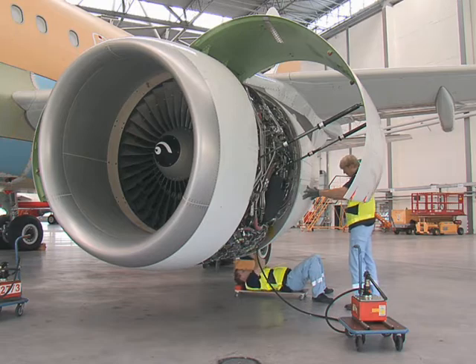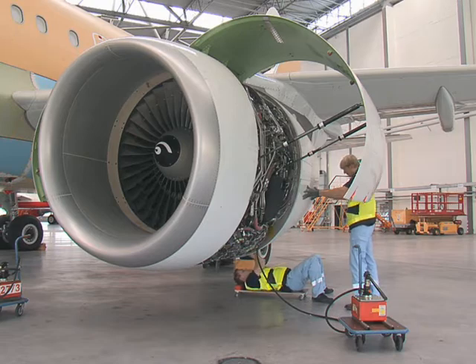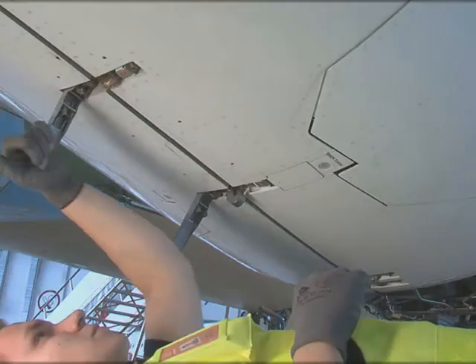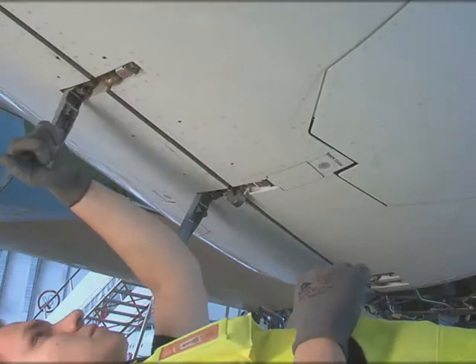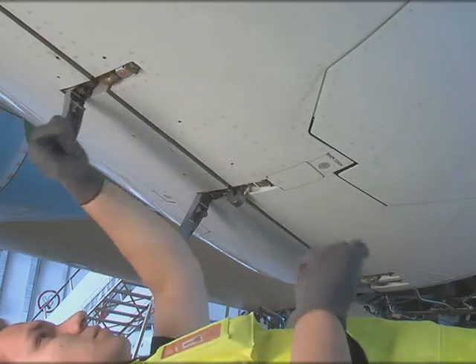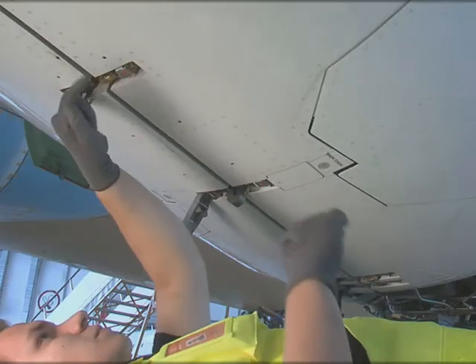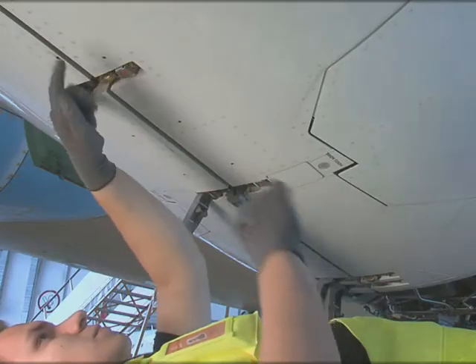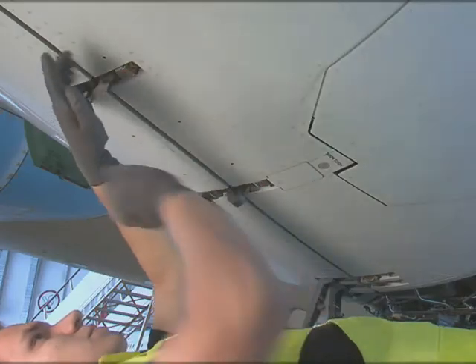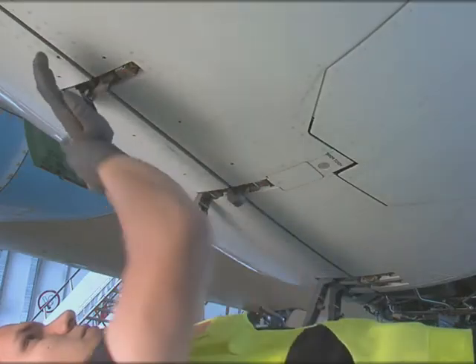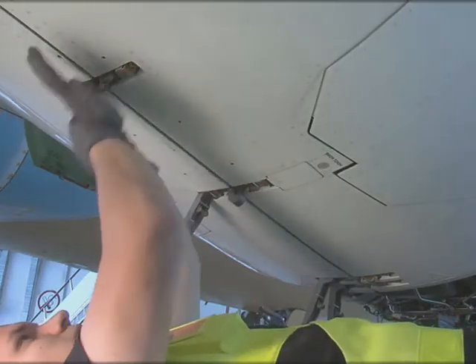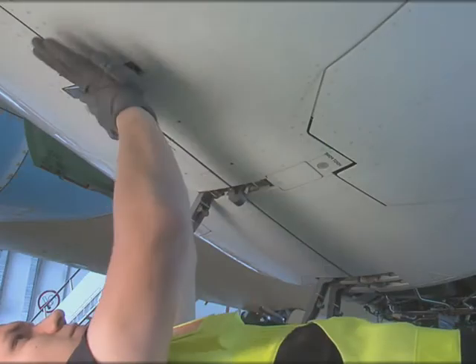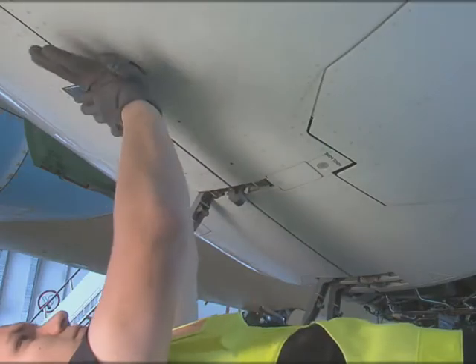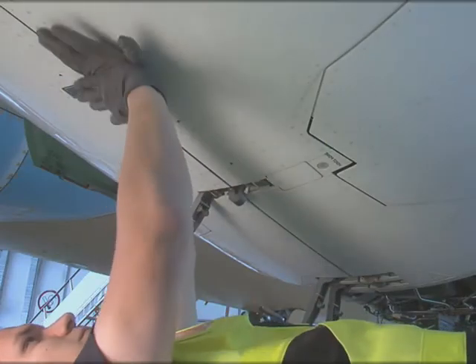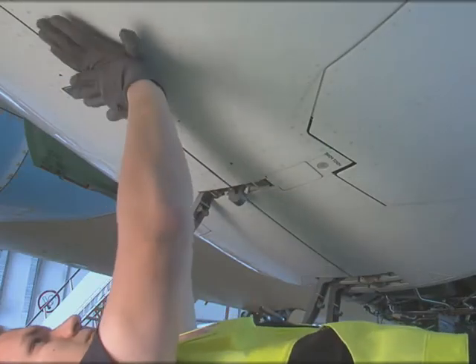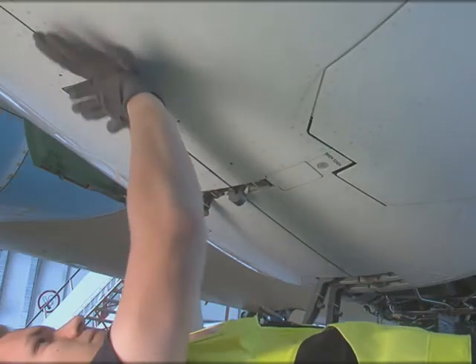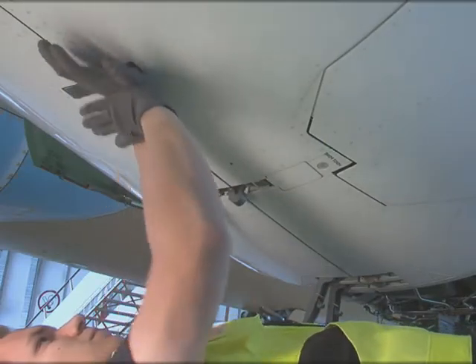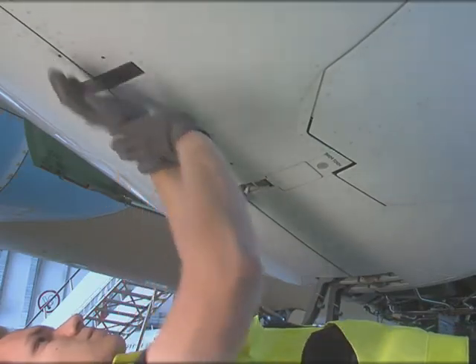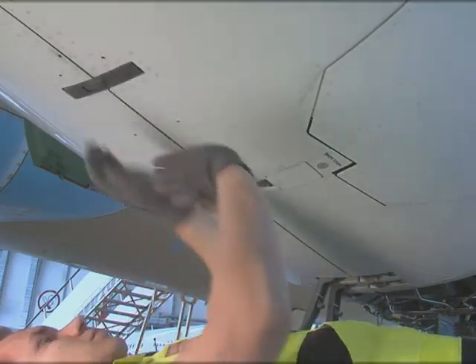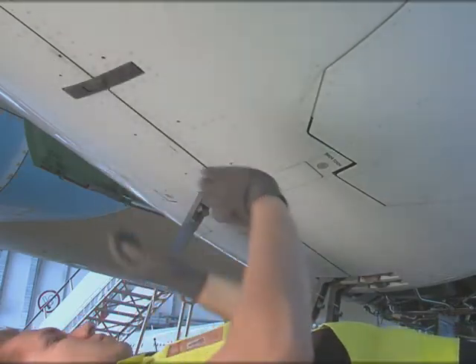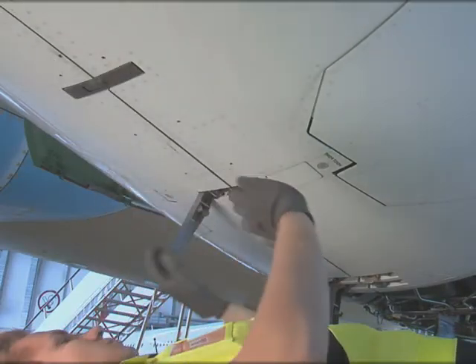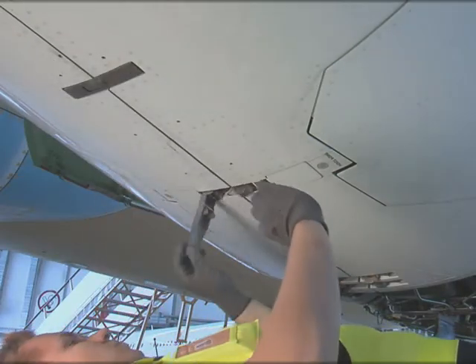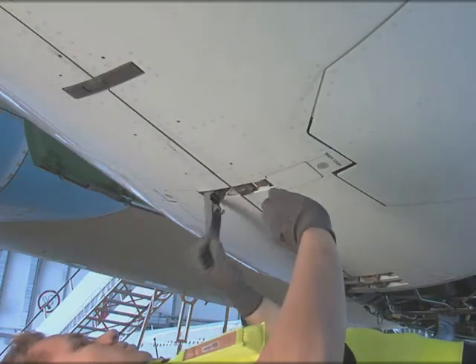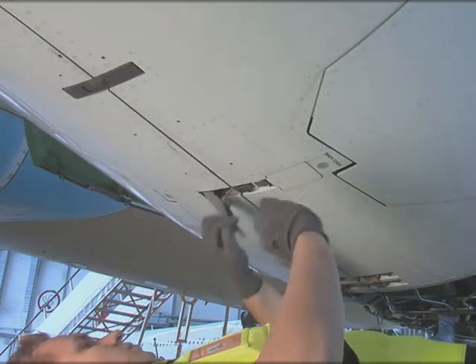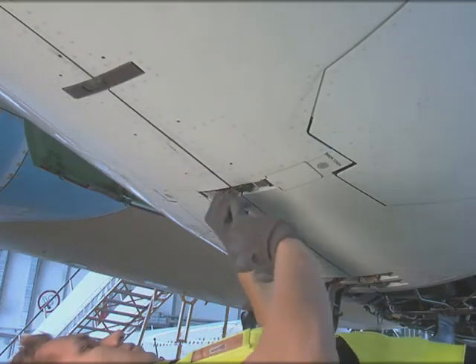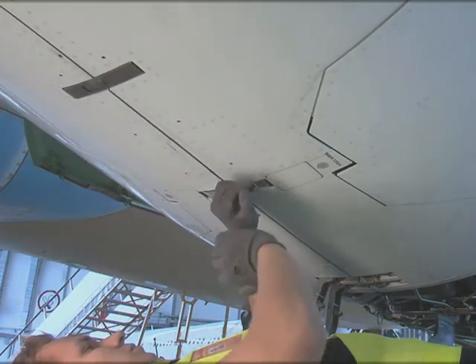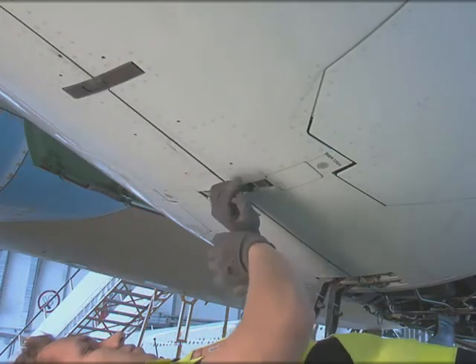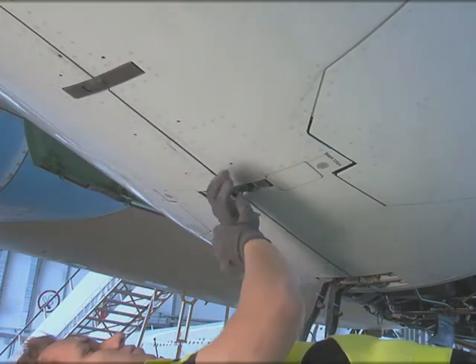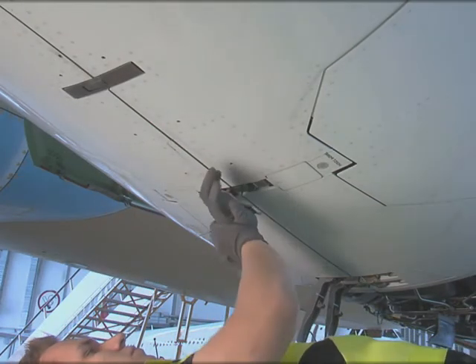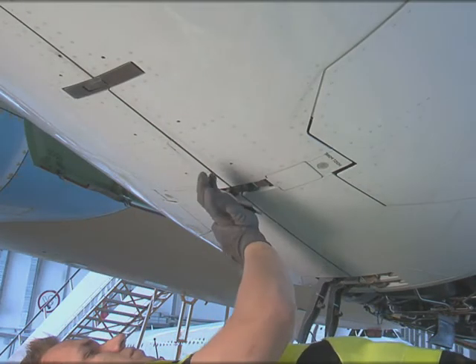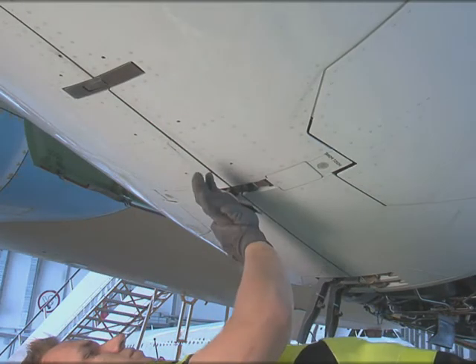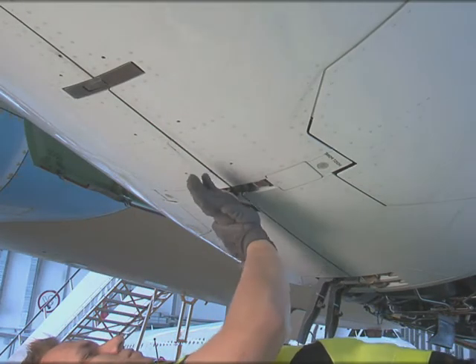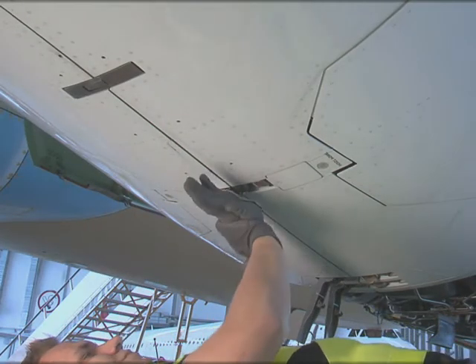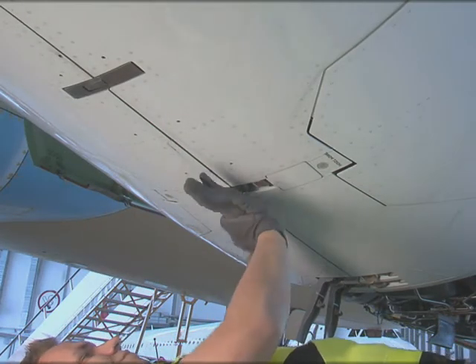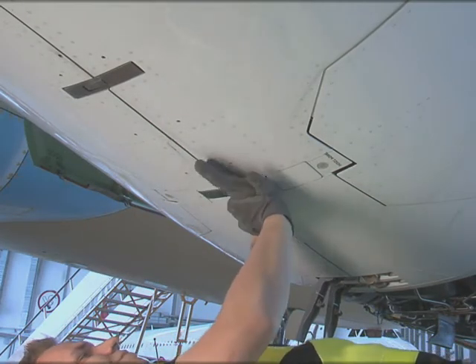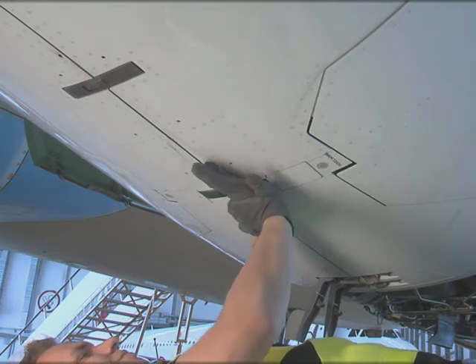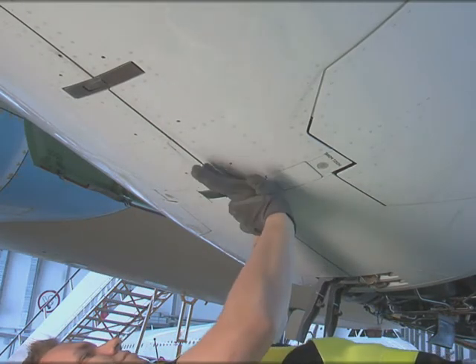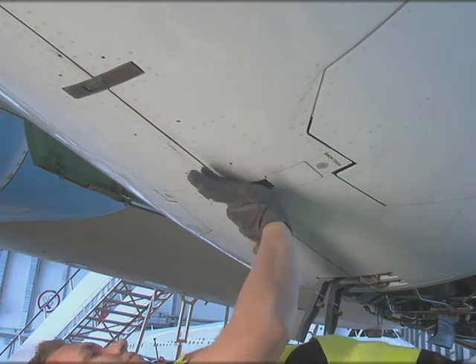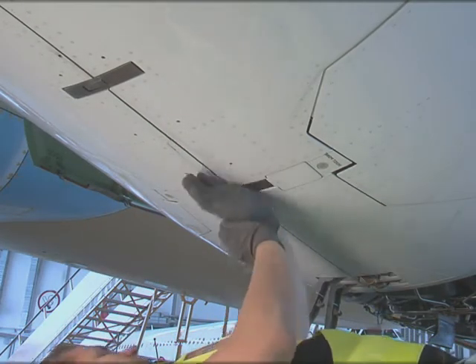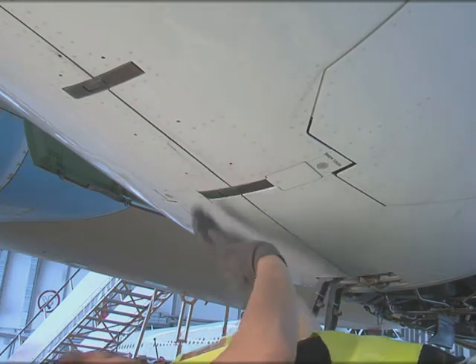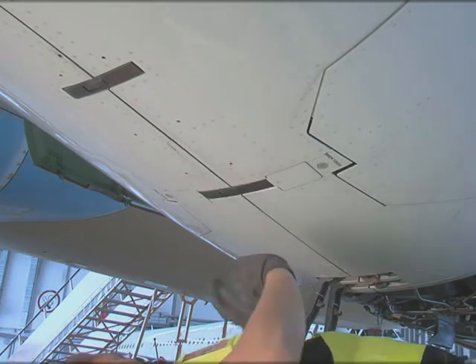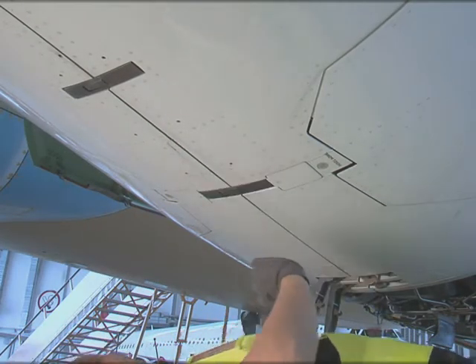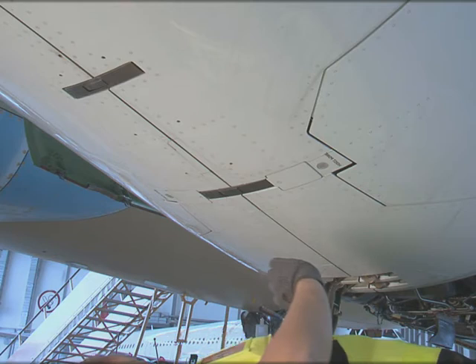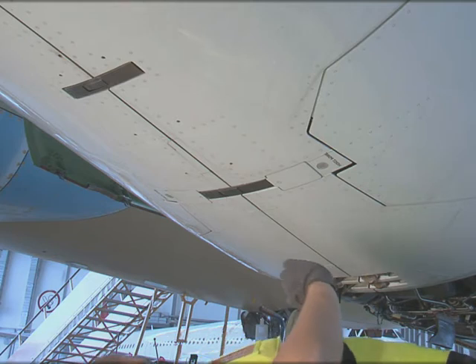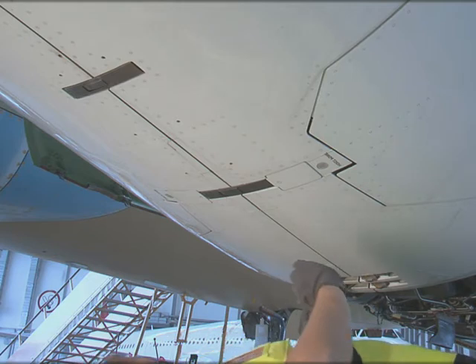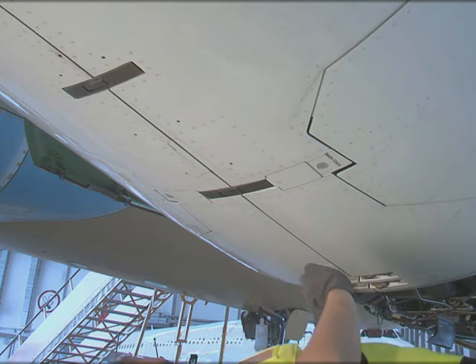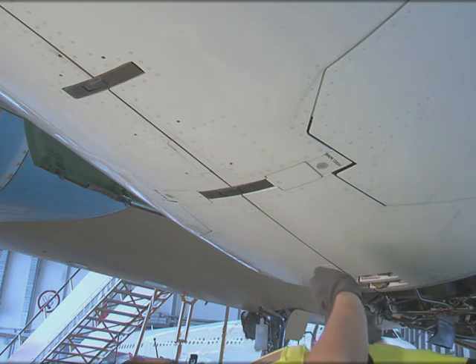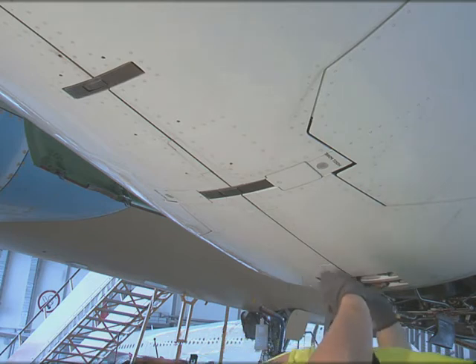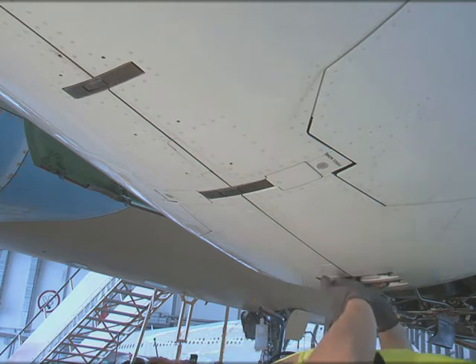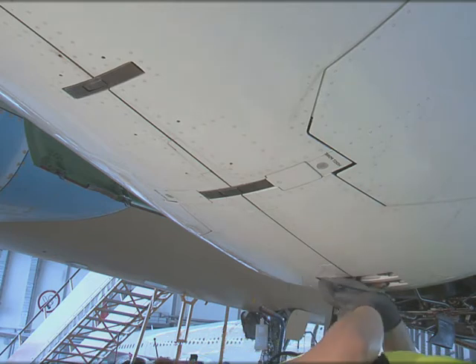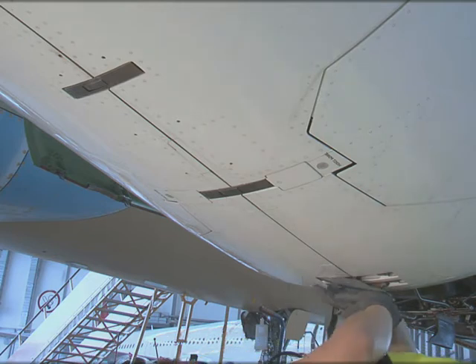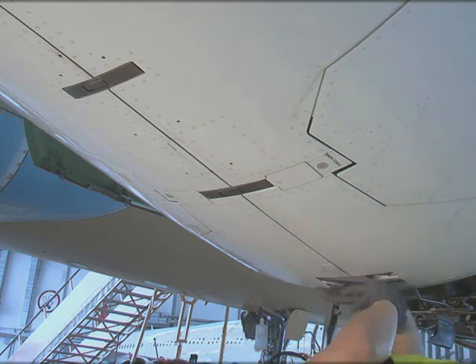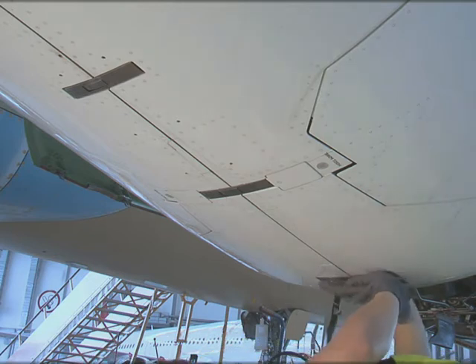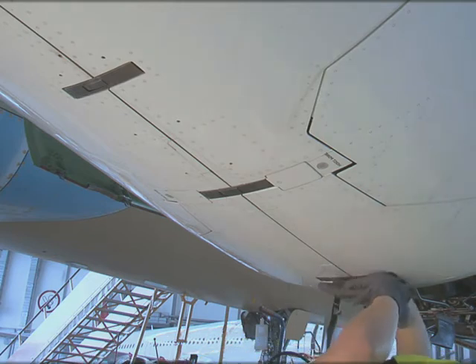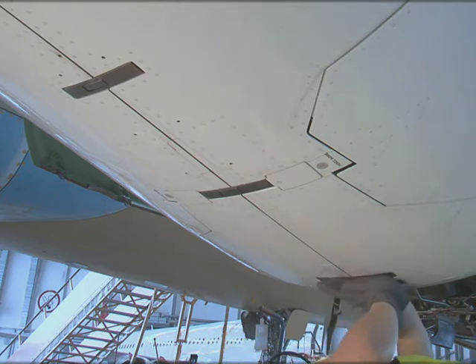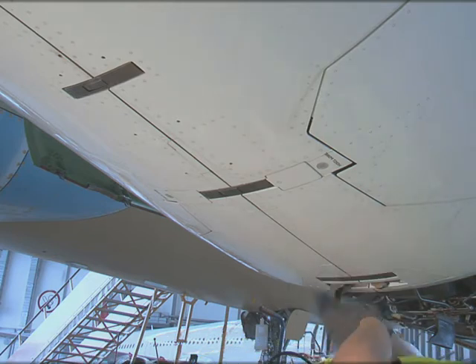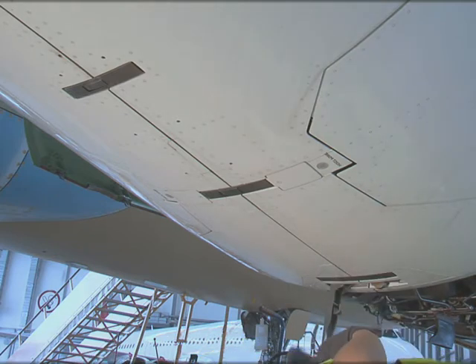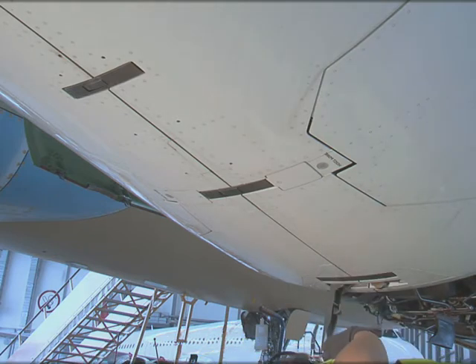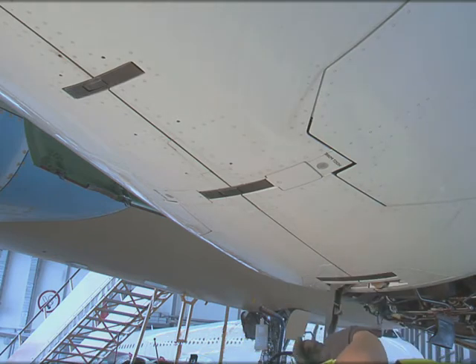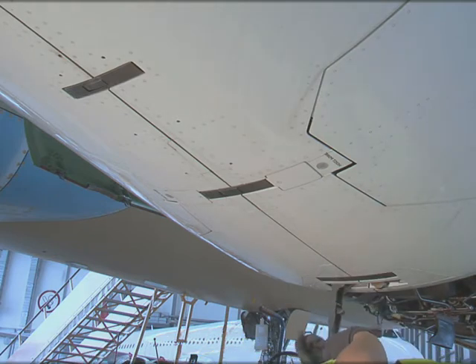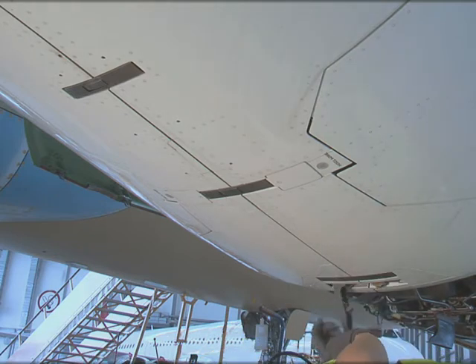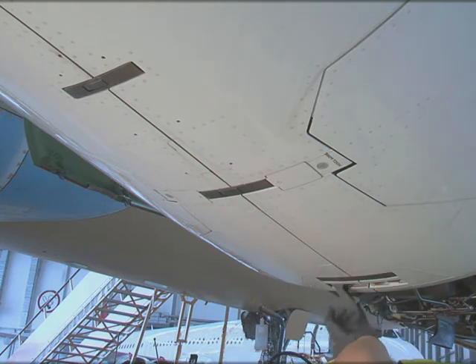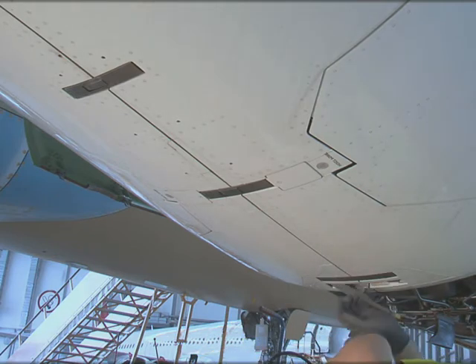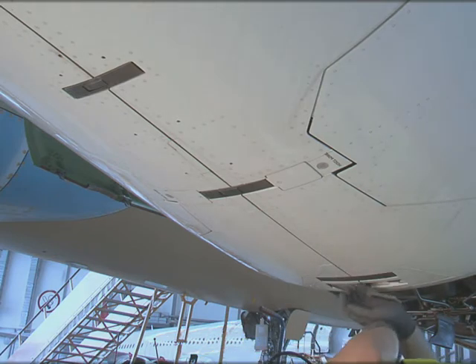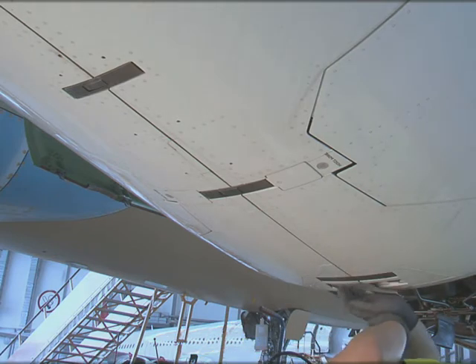Push each latch handle closed until it snaps over centre and the handle stays in the thrust-reverser door slots.